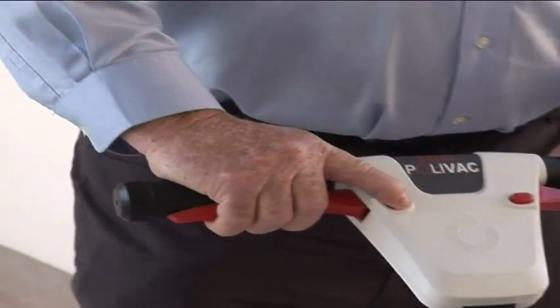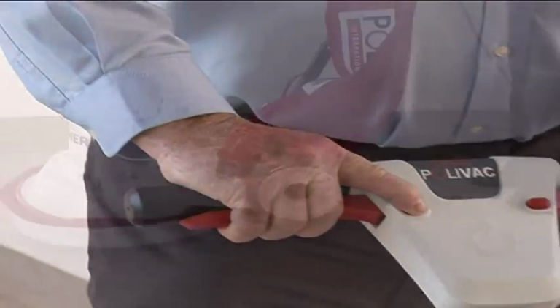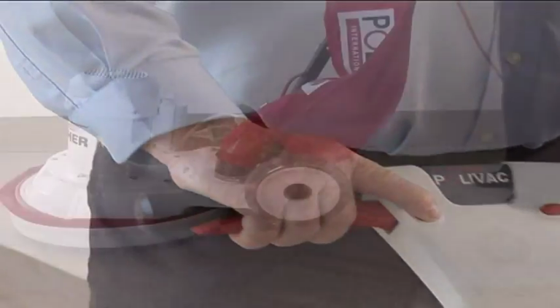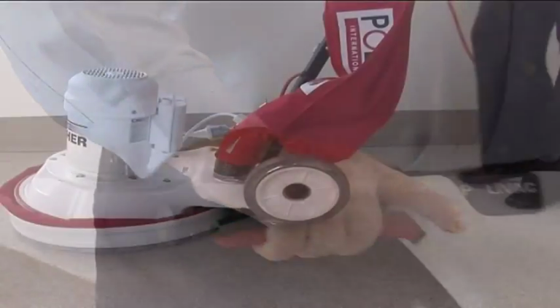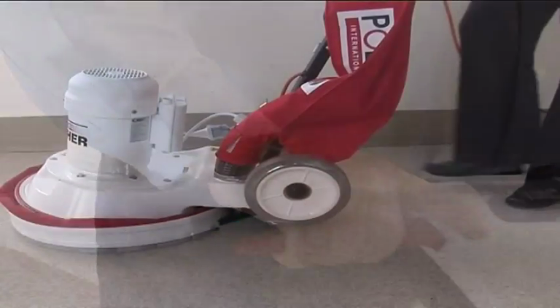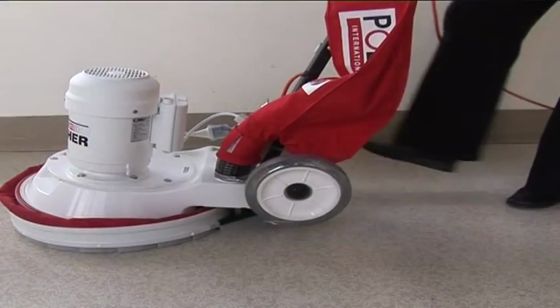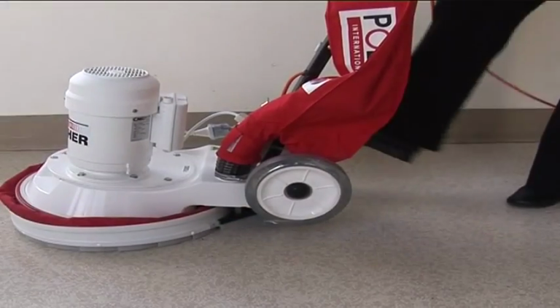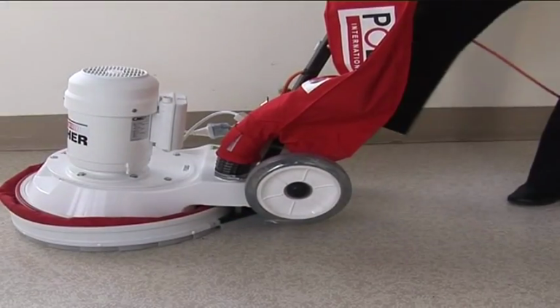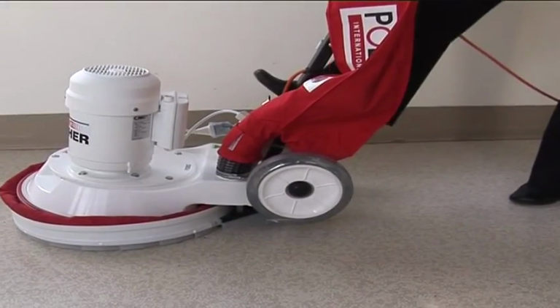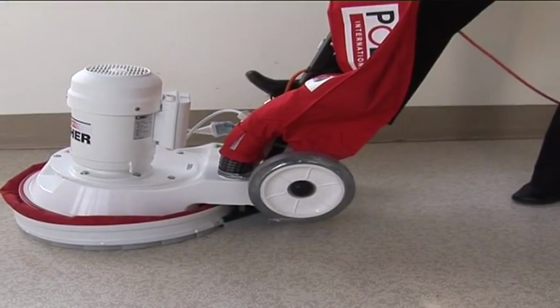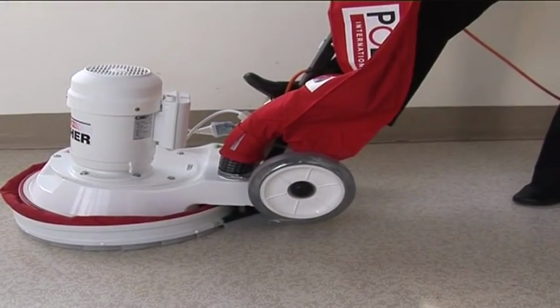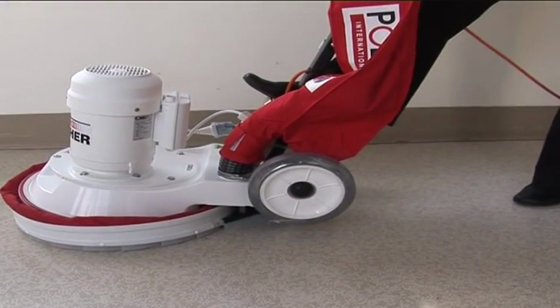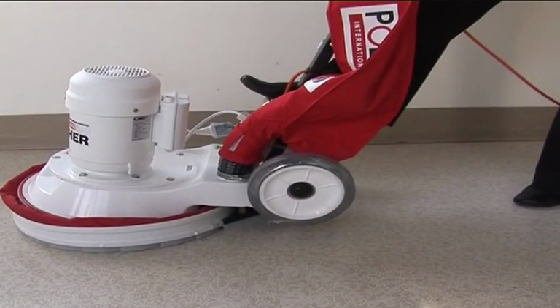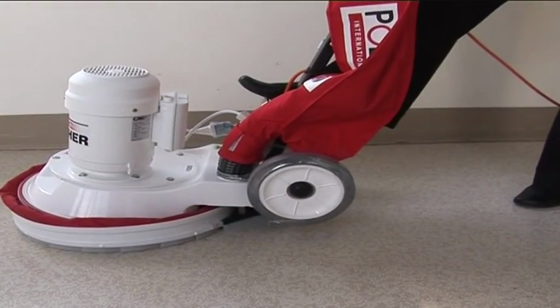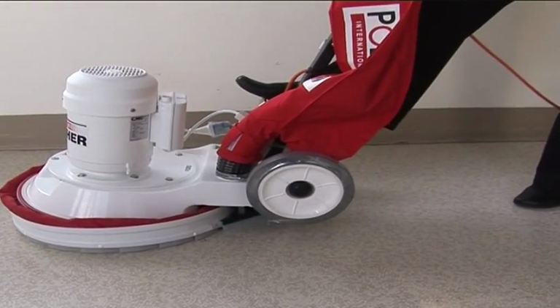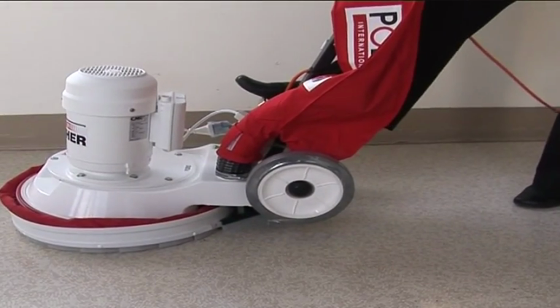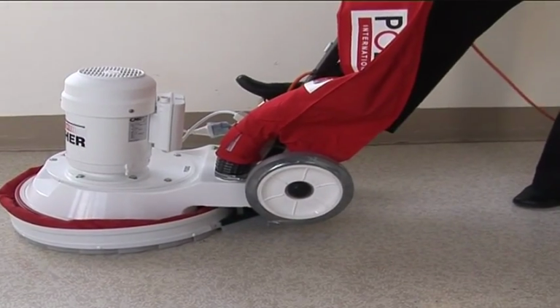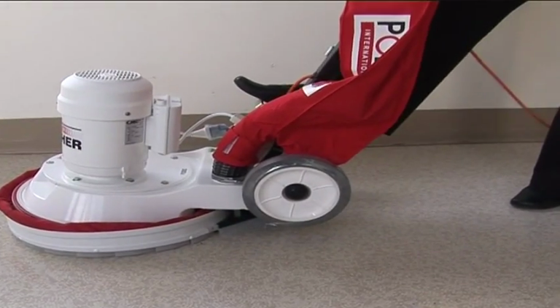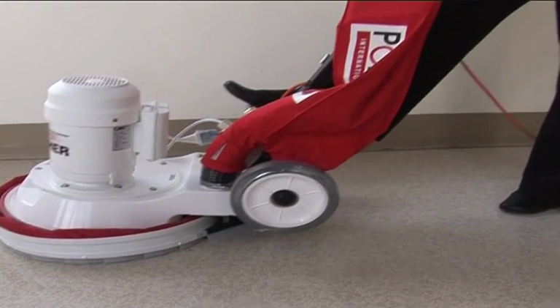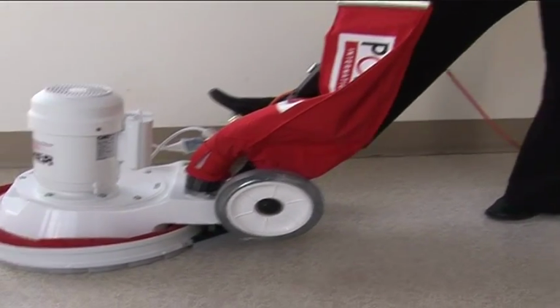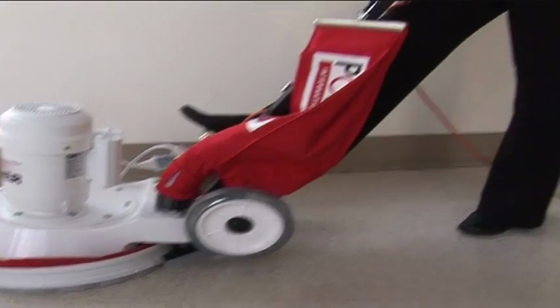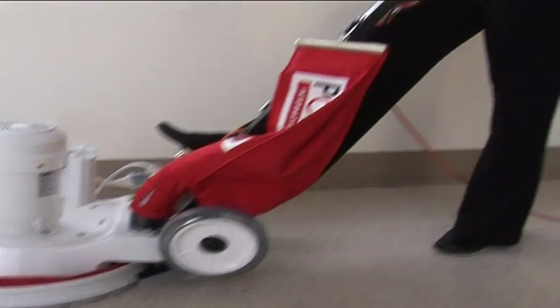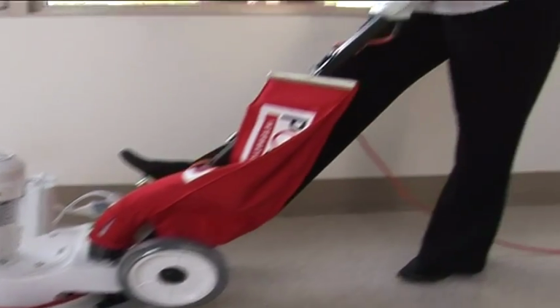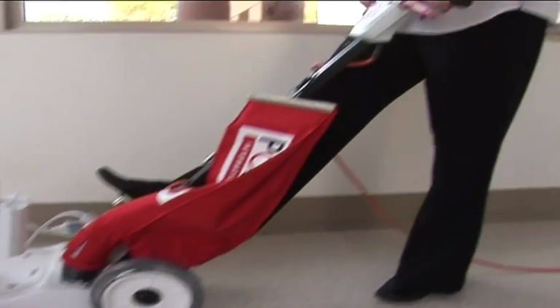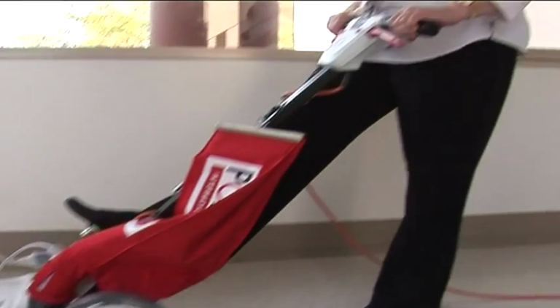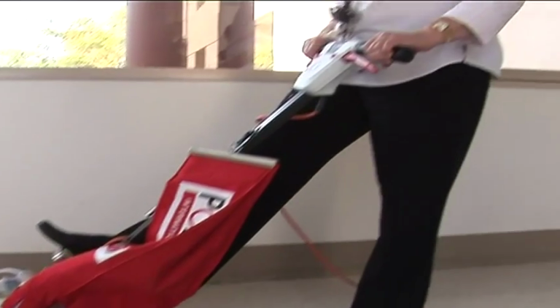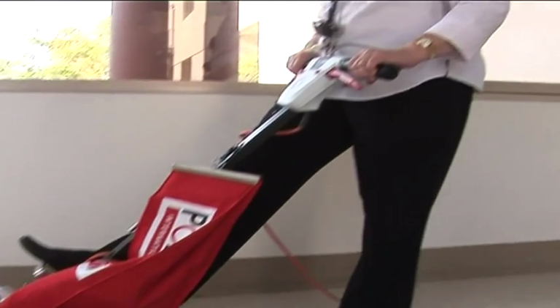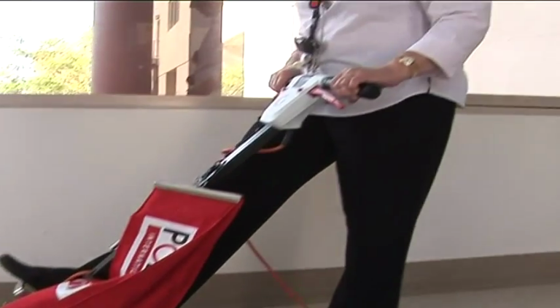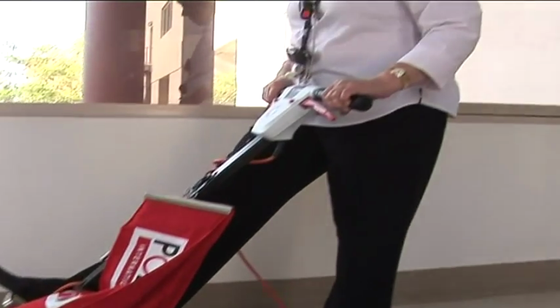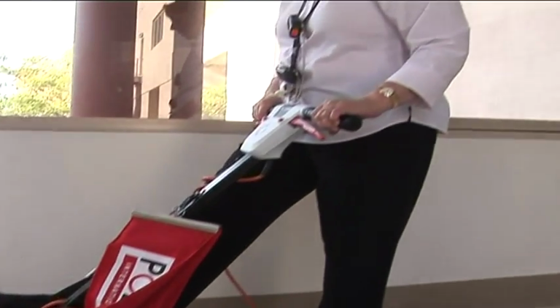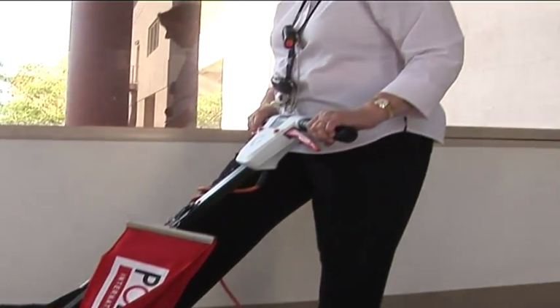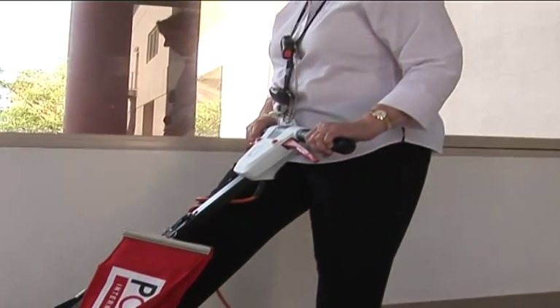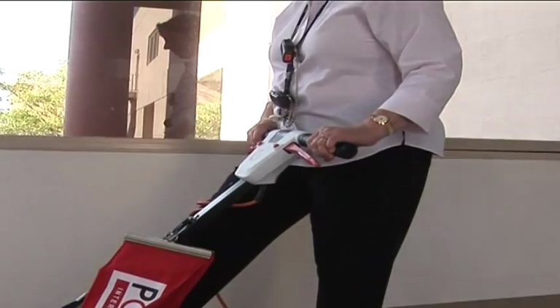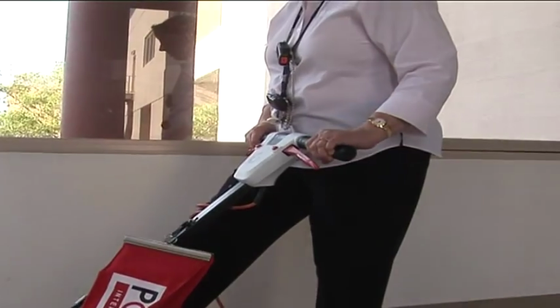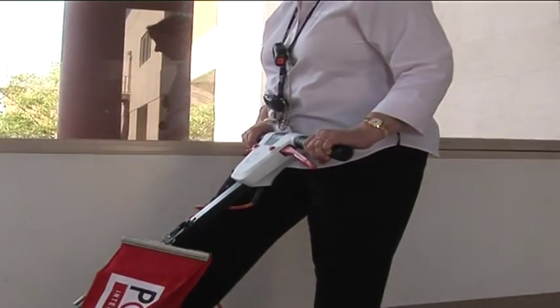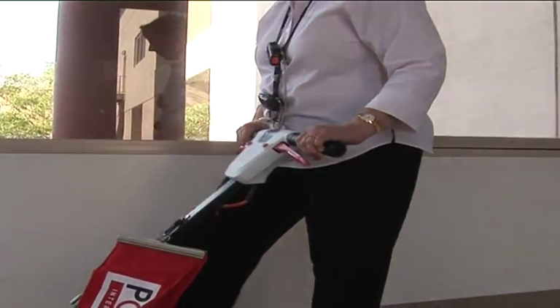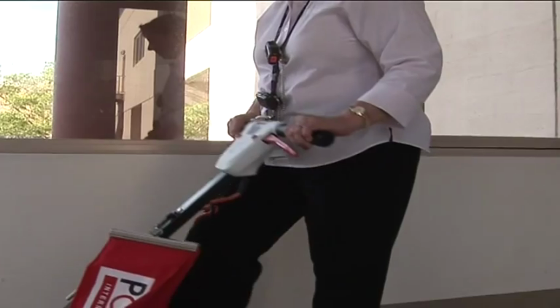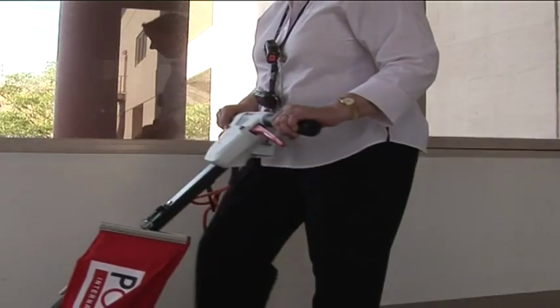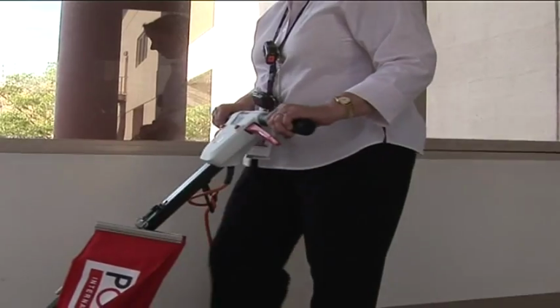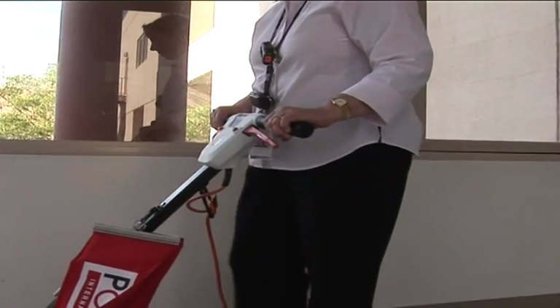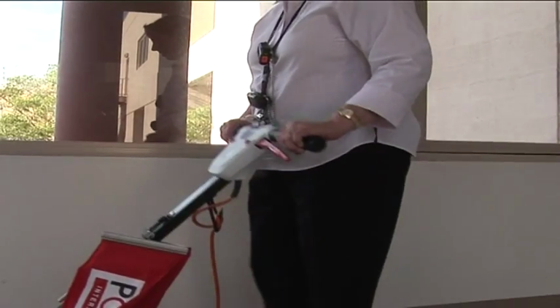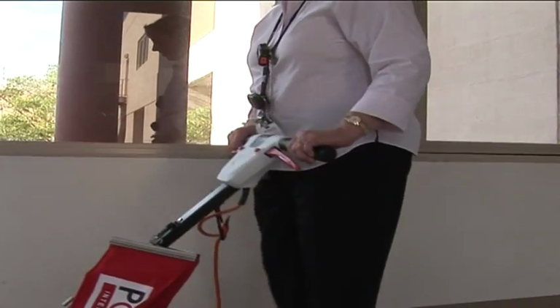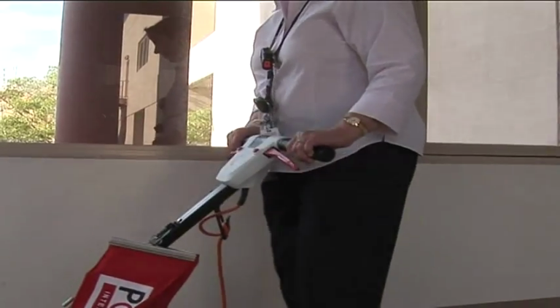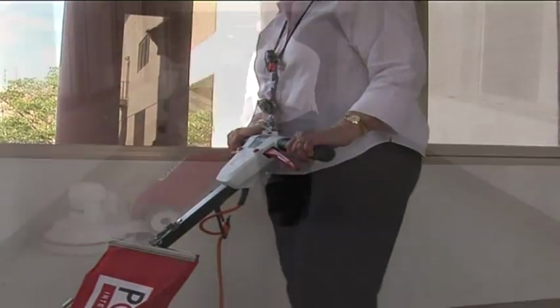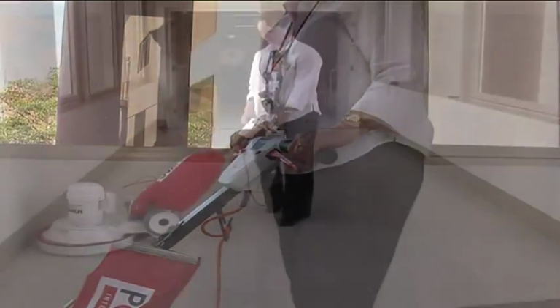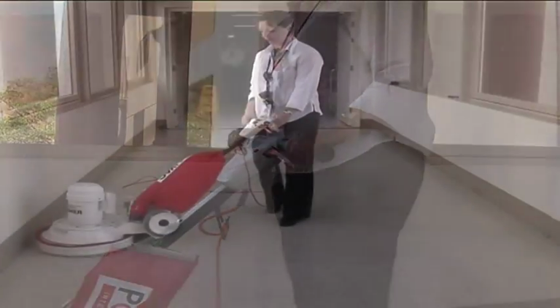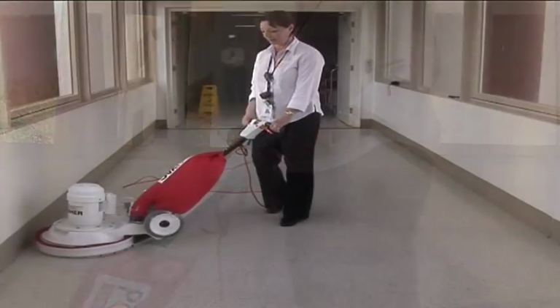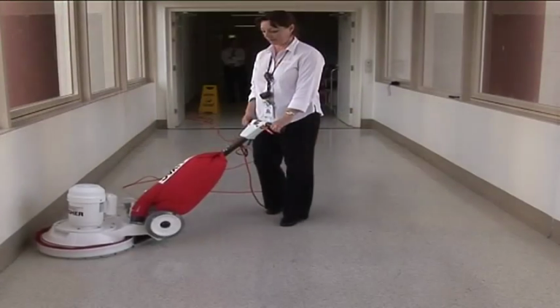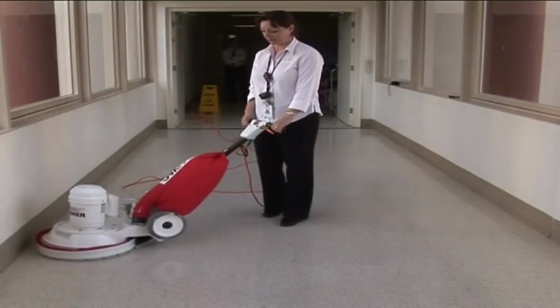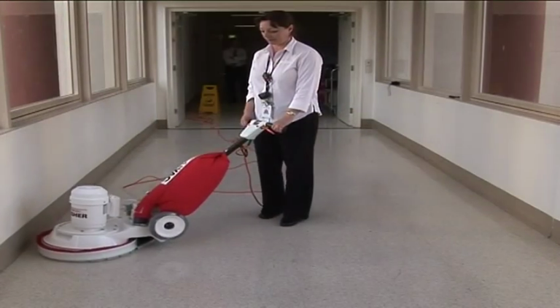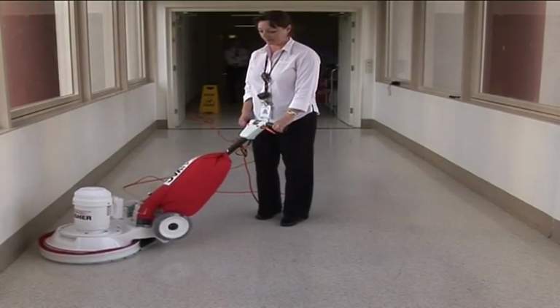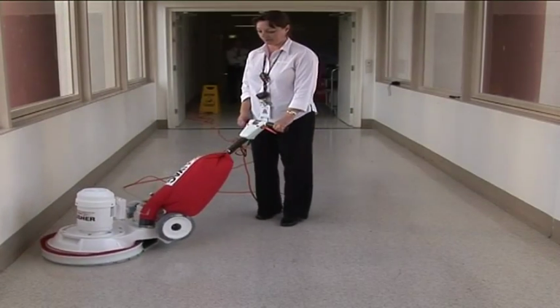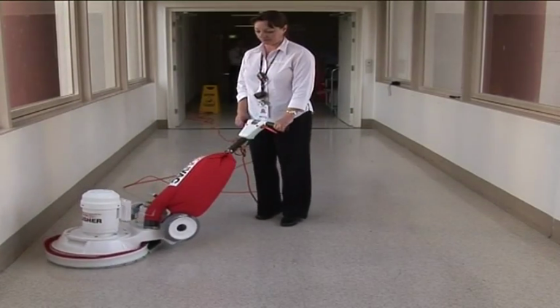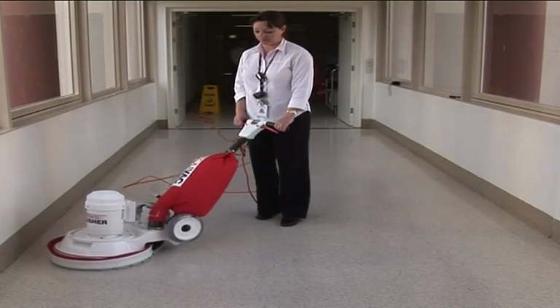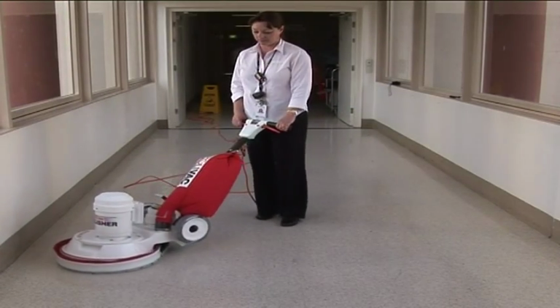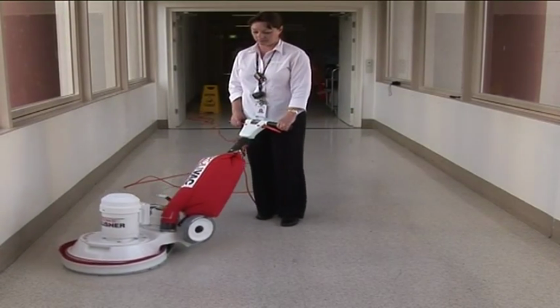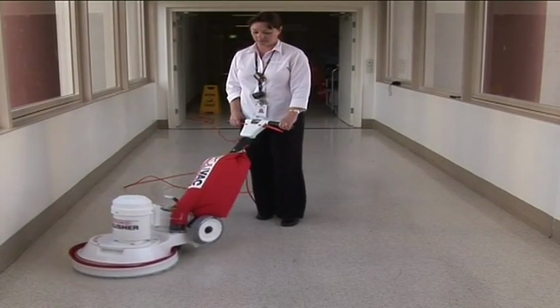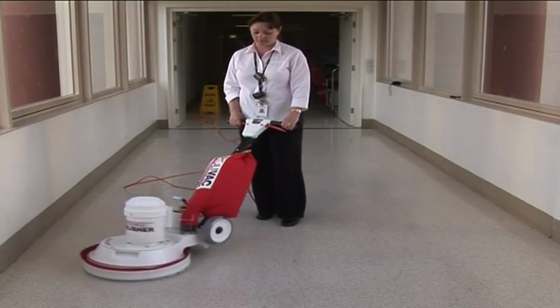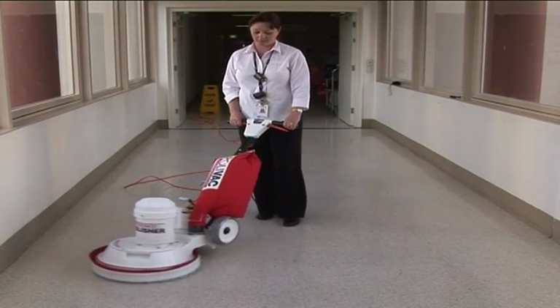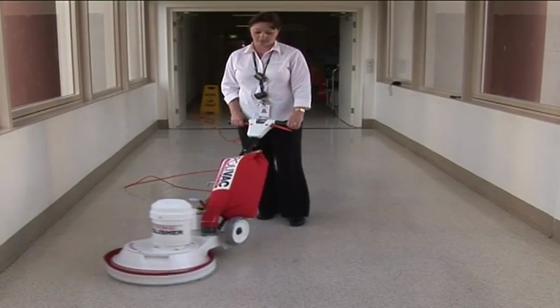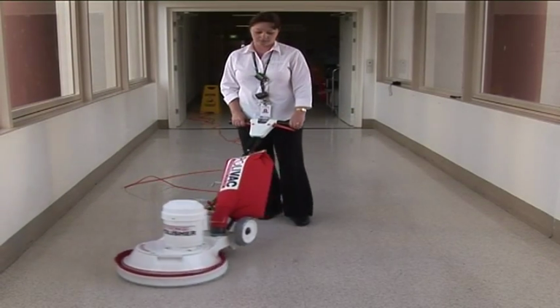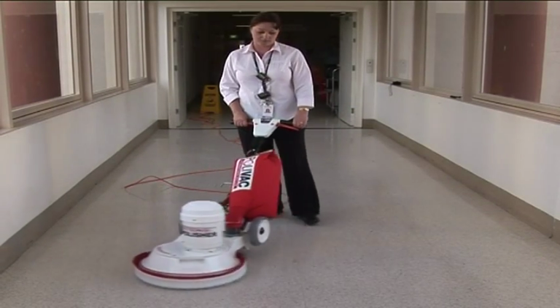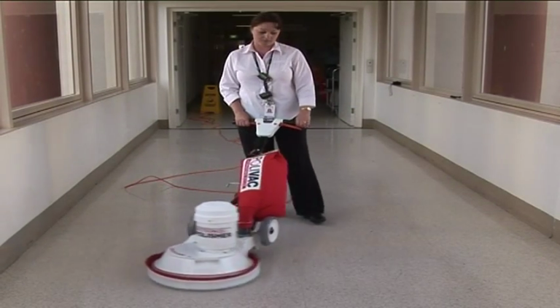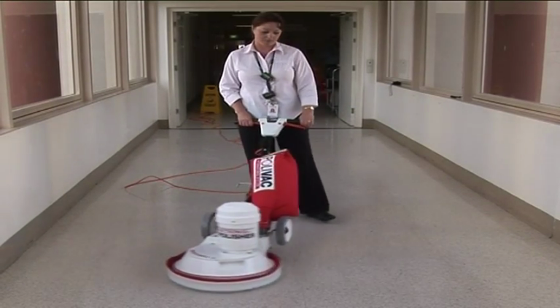Before using the machine, adjust it to your height making sure you can operate the machine with your arms straight.